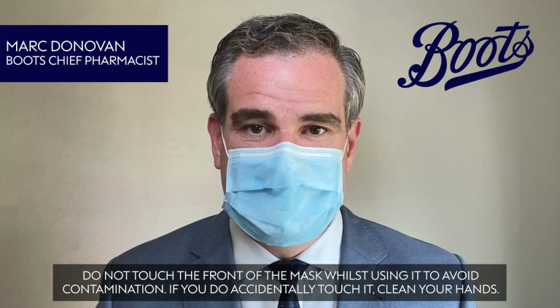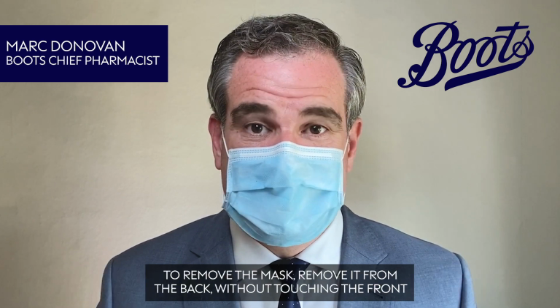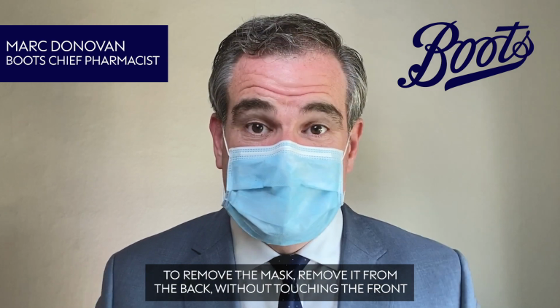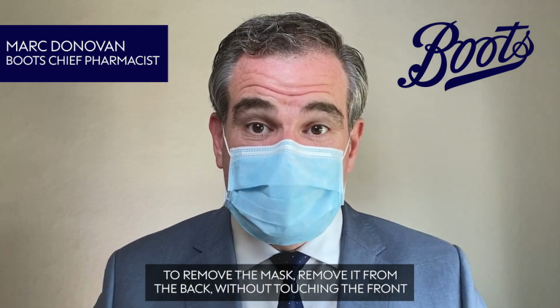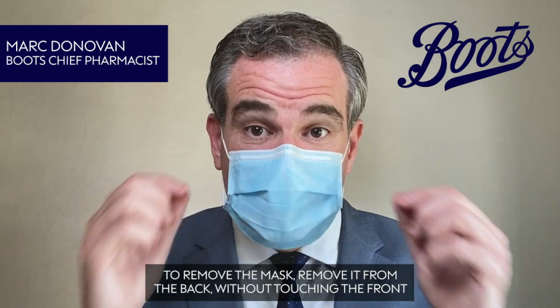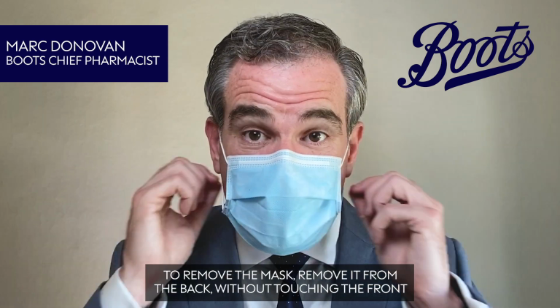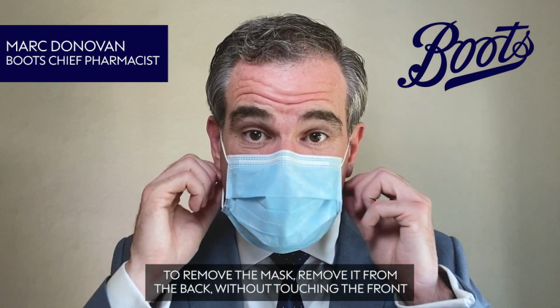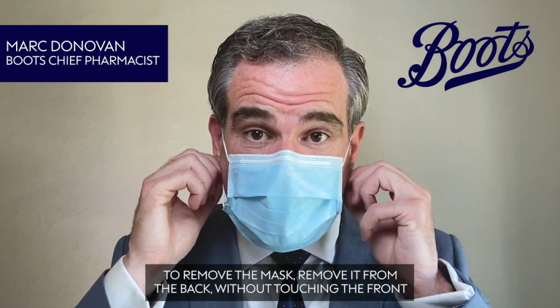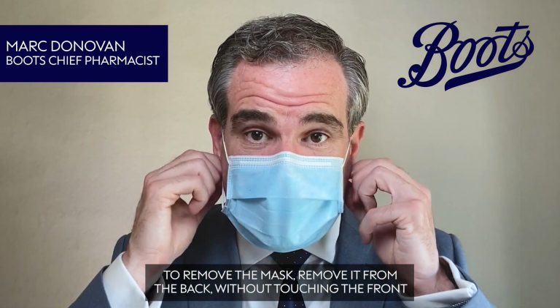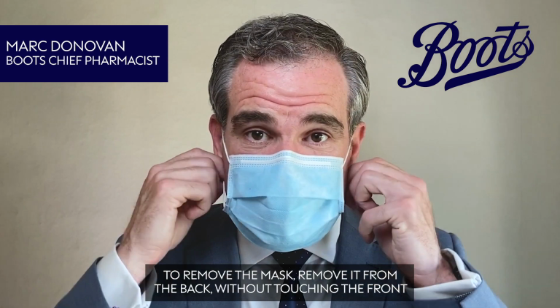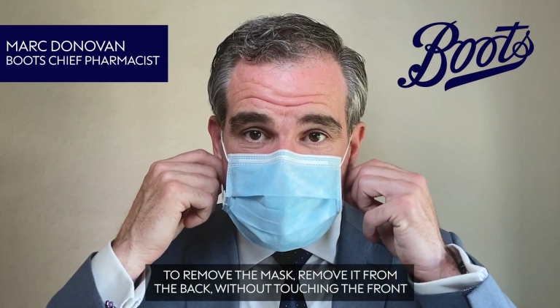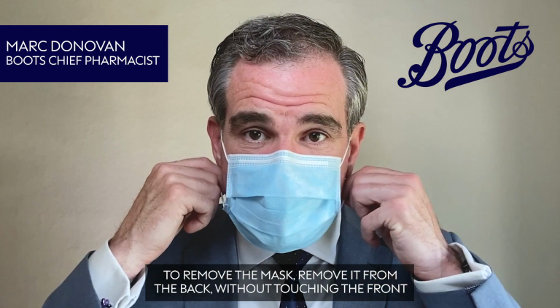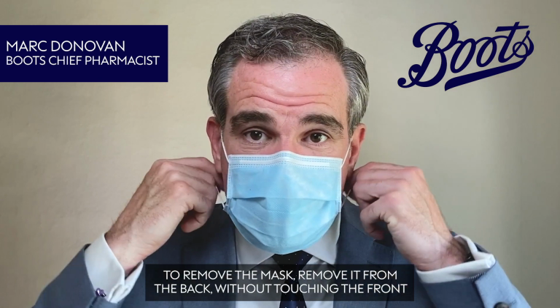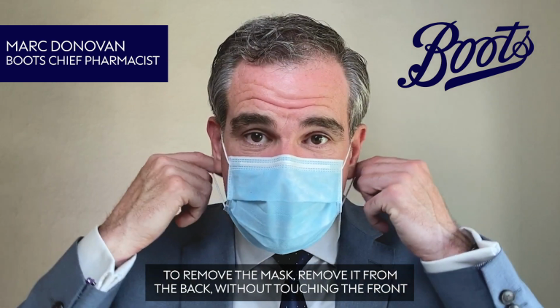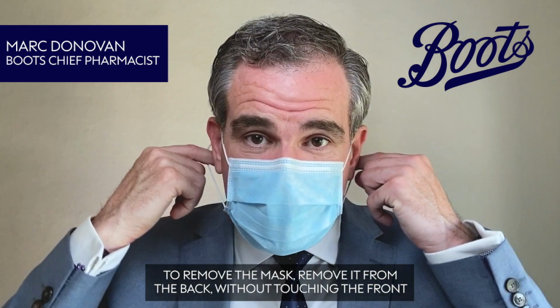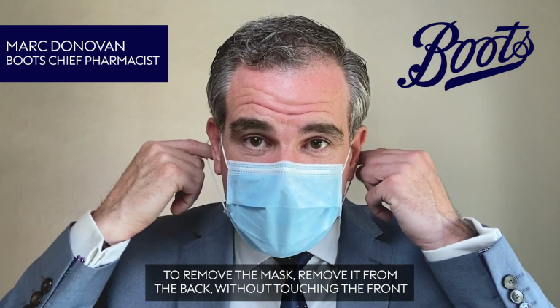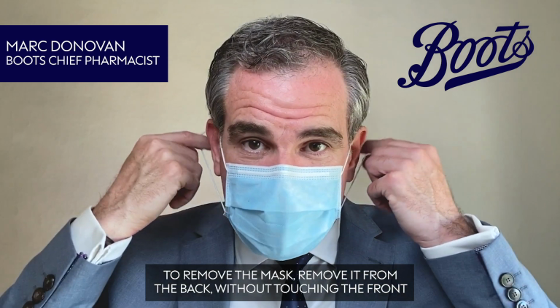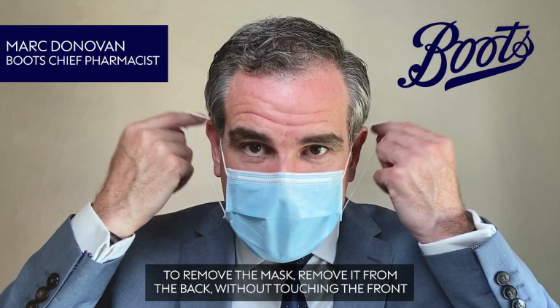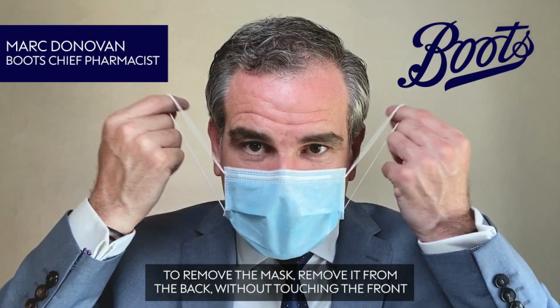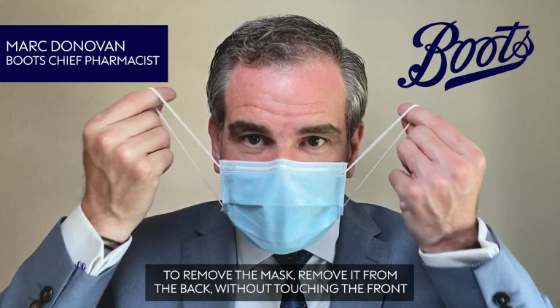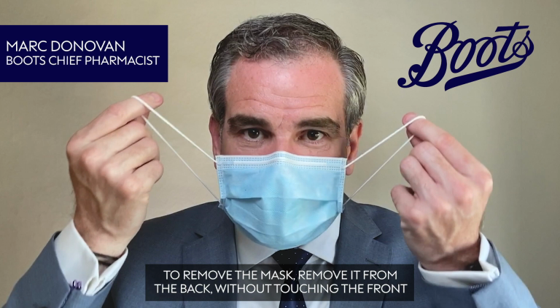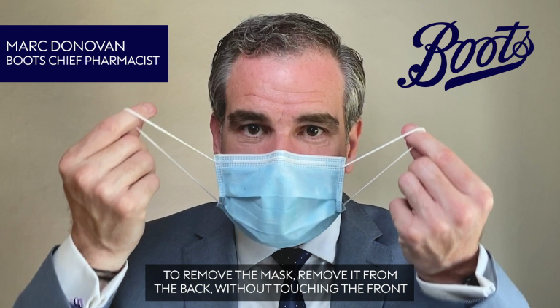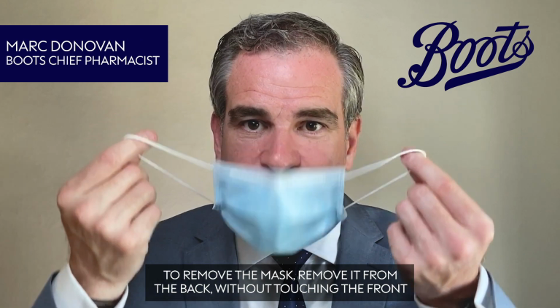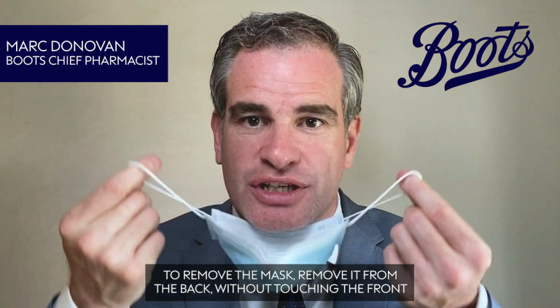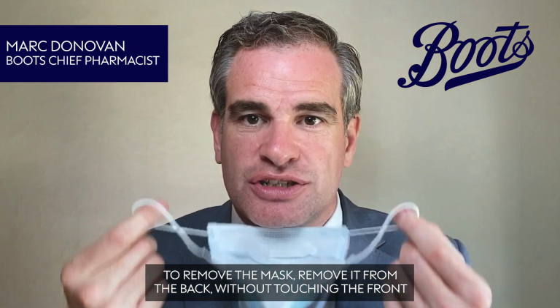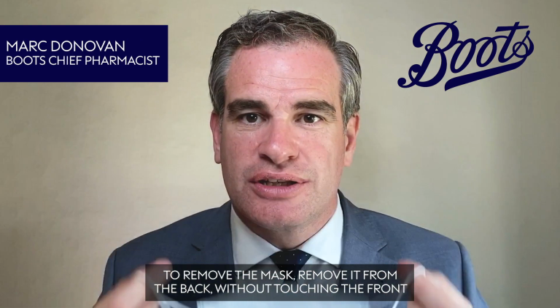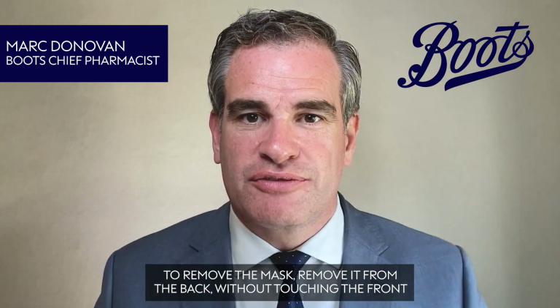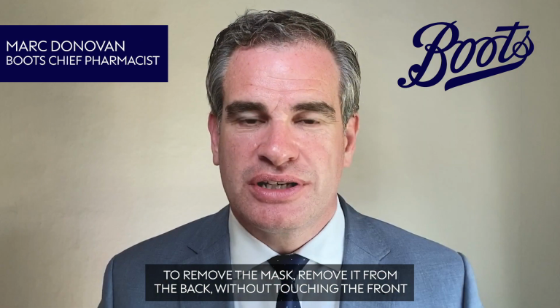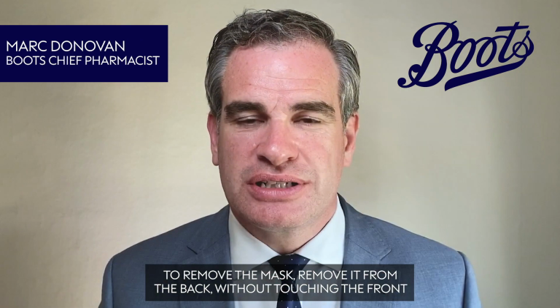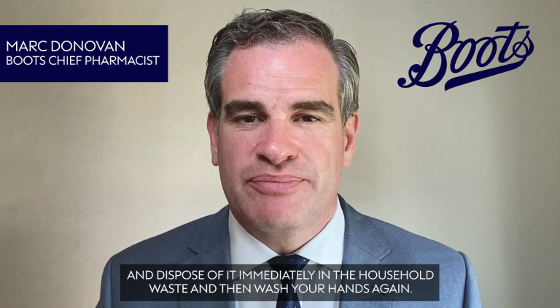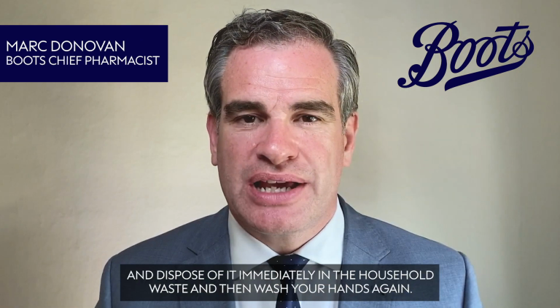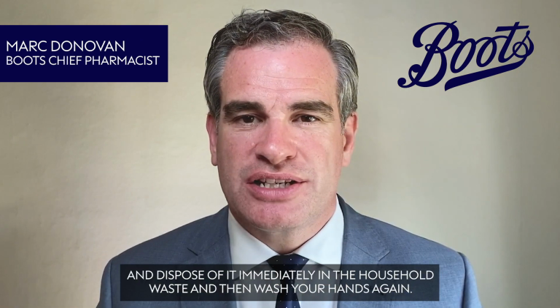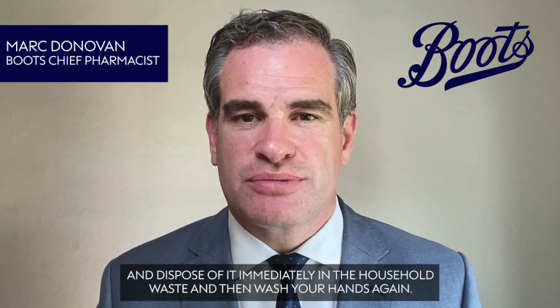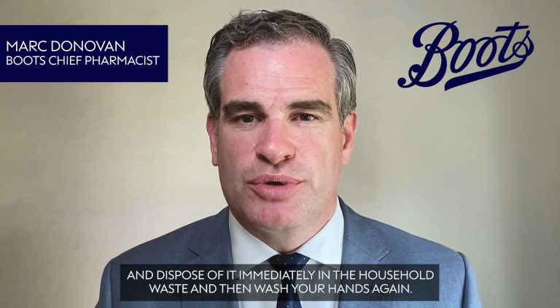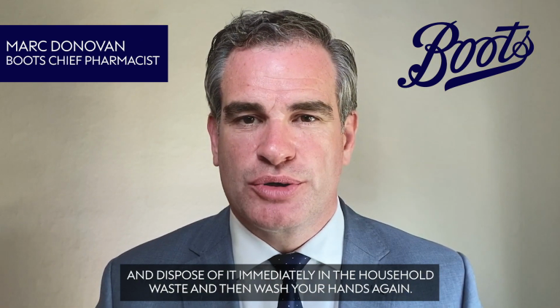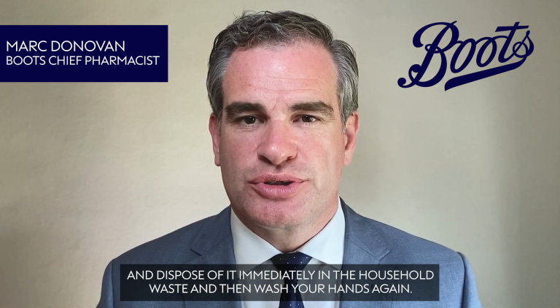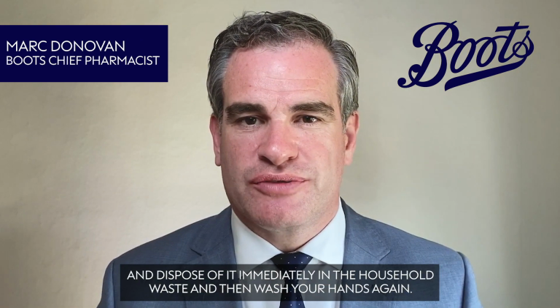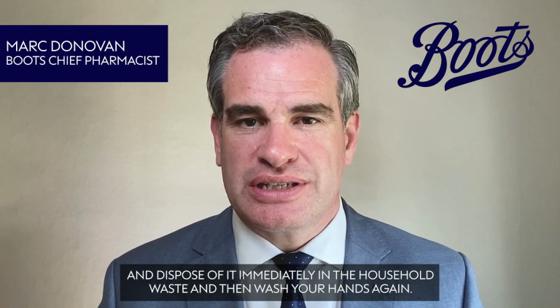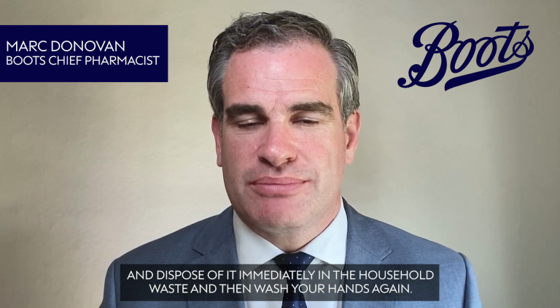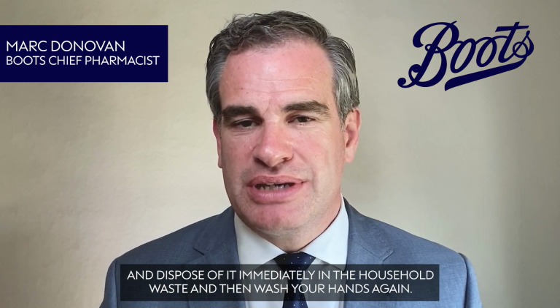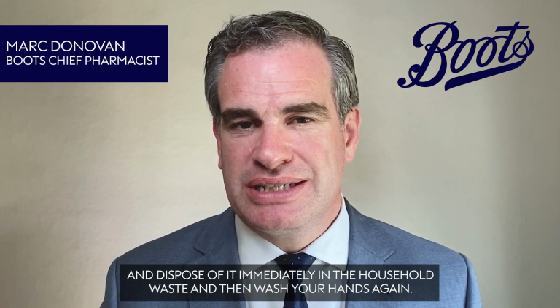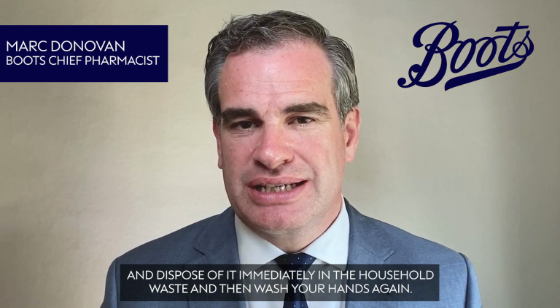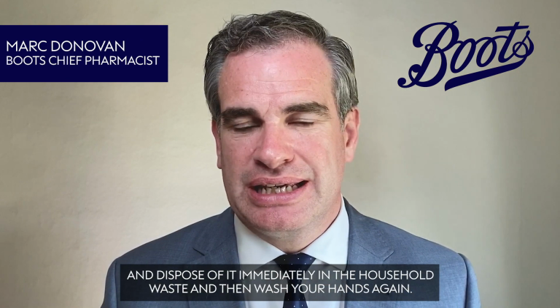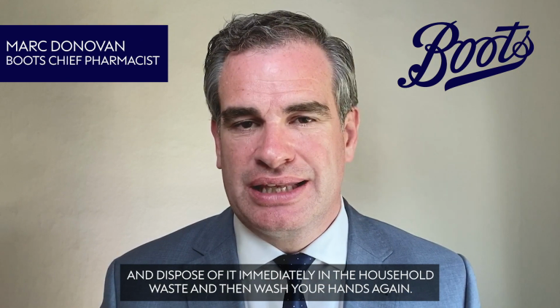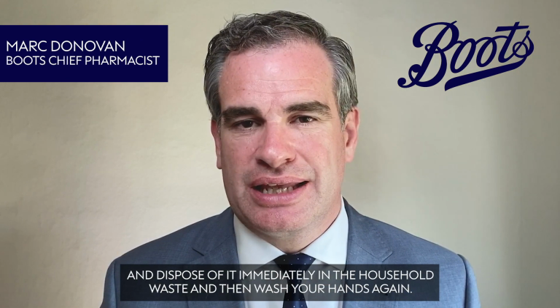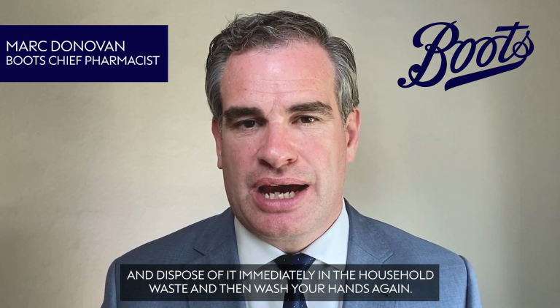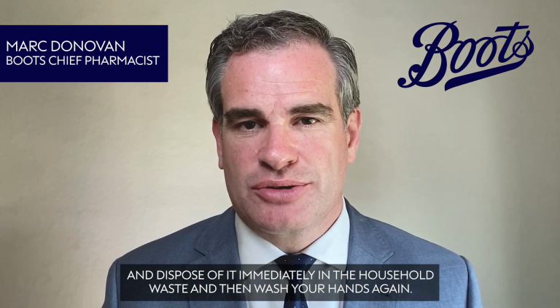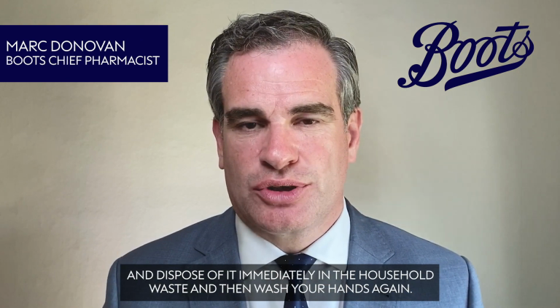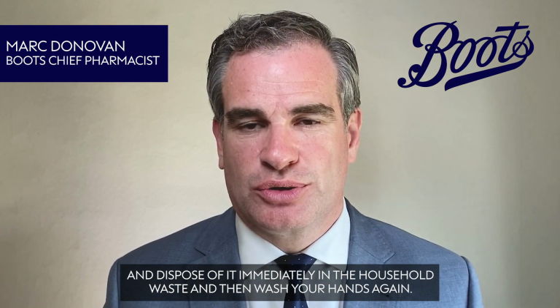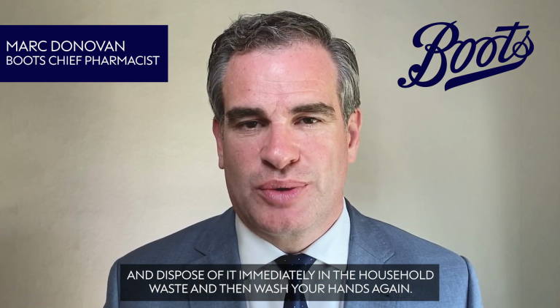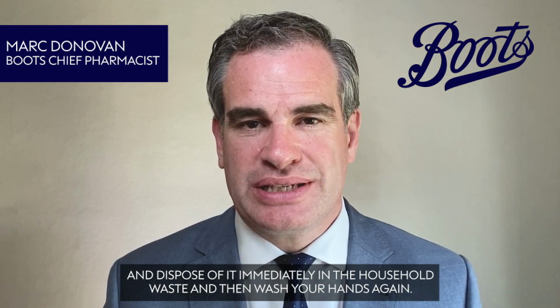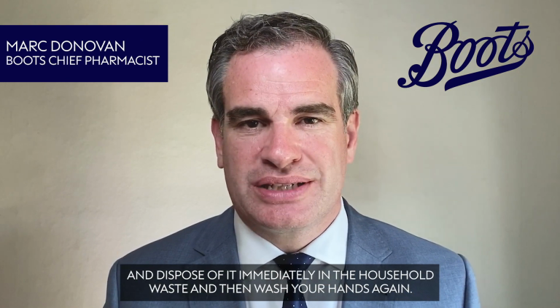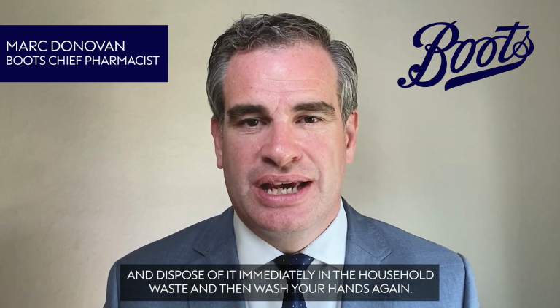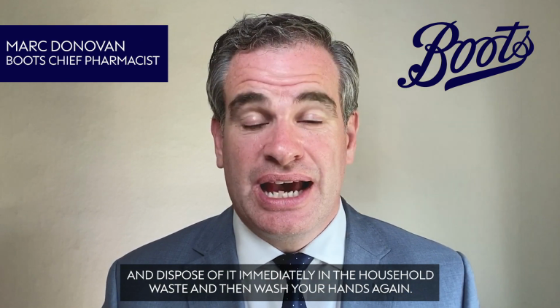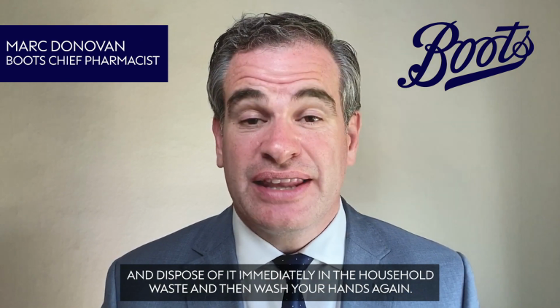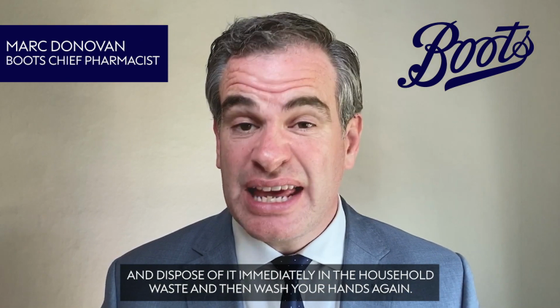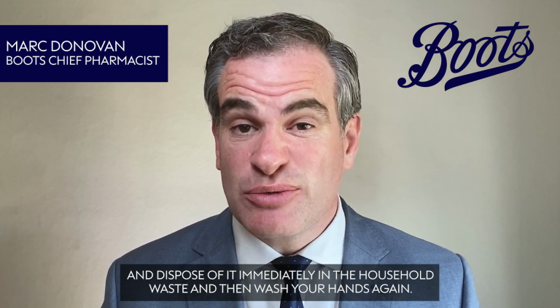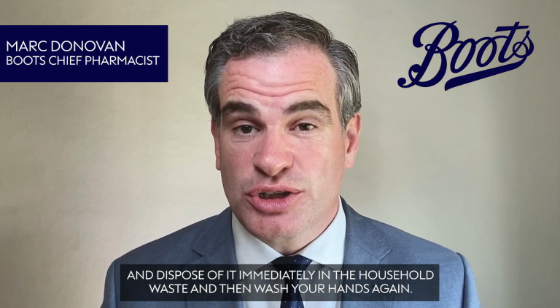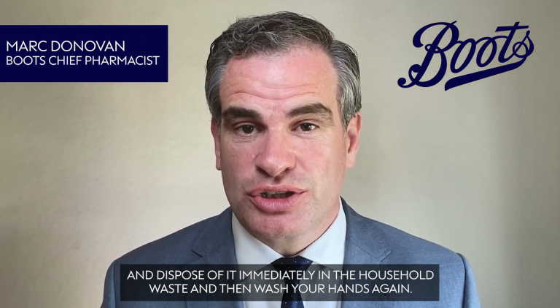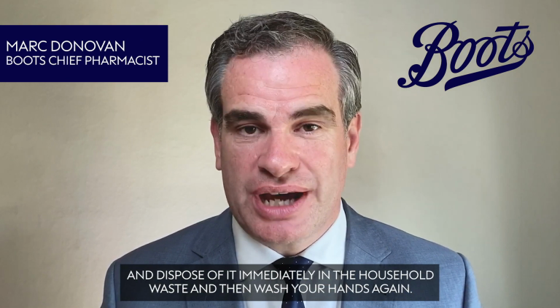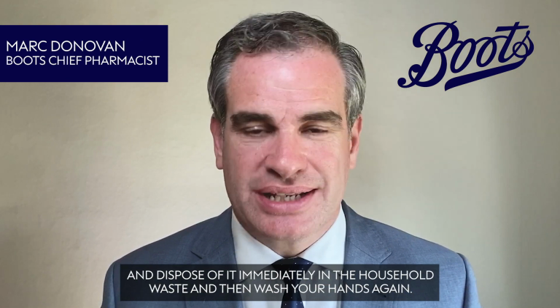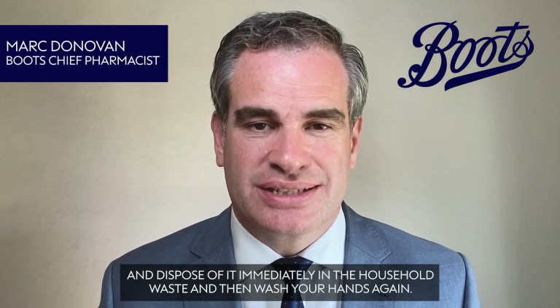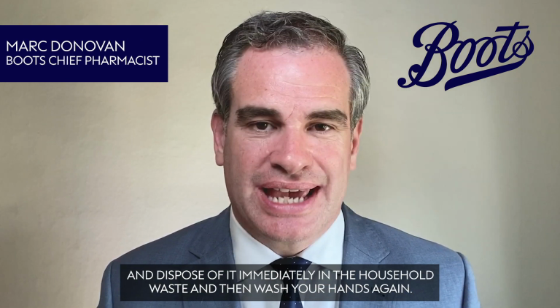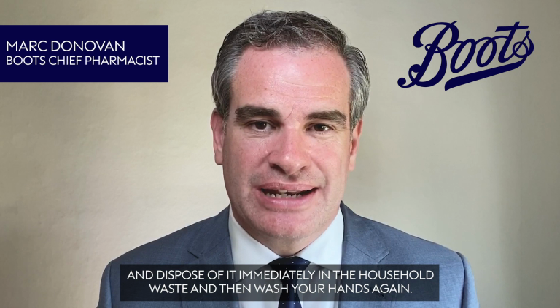To remove the mask, remove it from the back without touching the front and dispose of it immediately in the household waste, then wash your hands again.